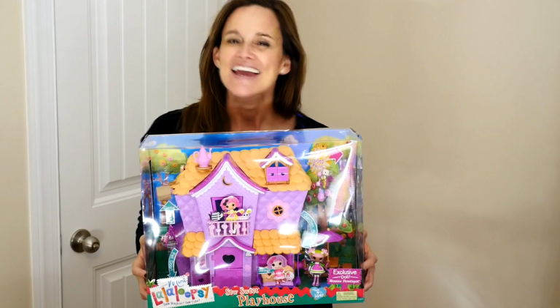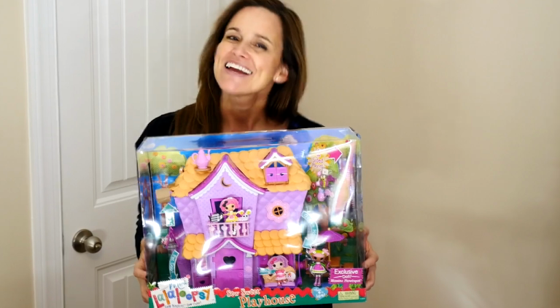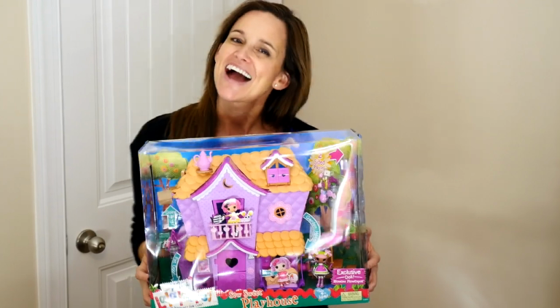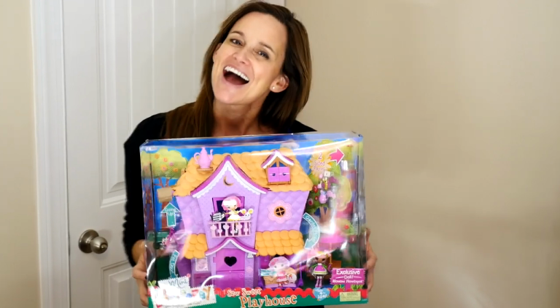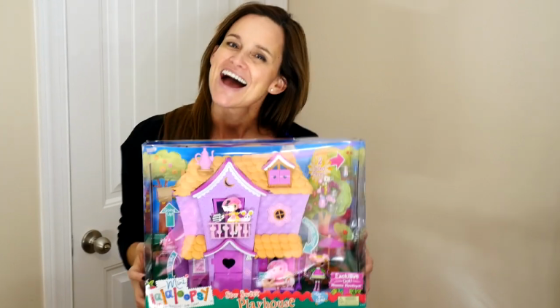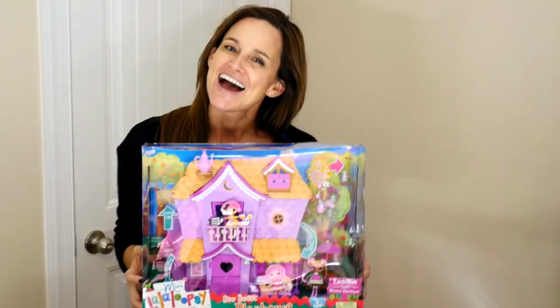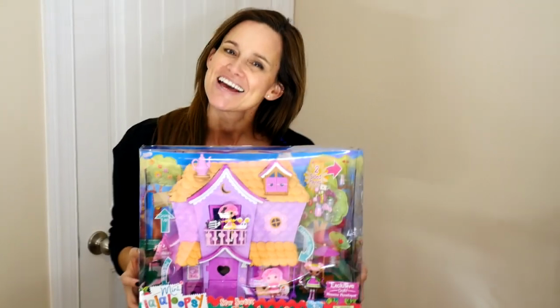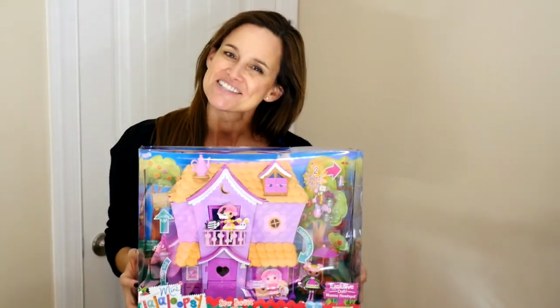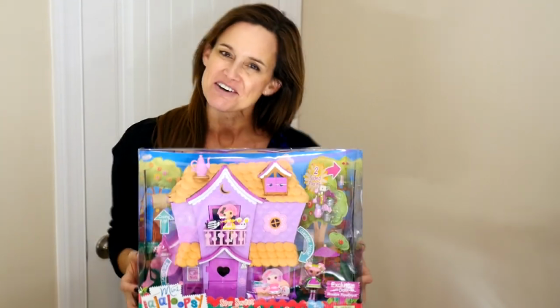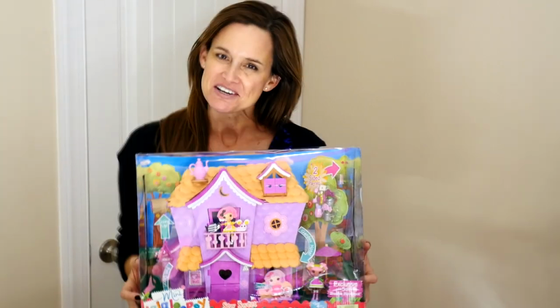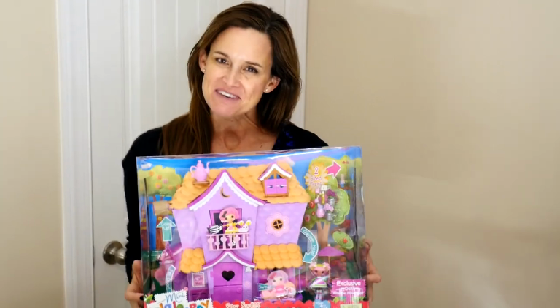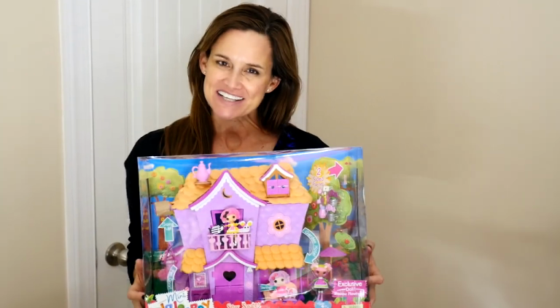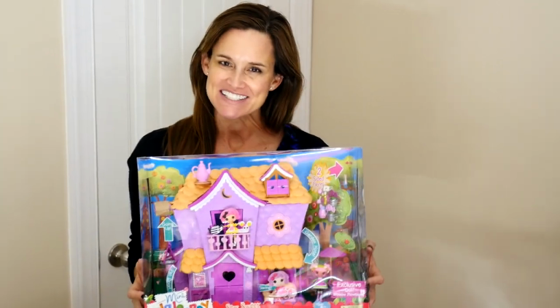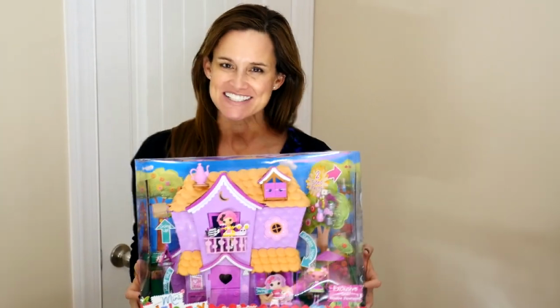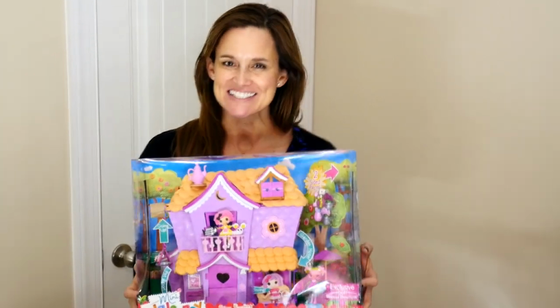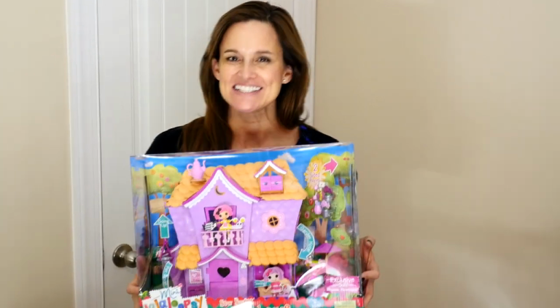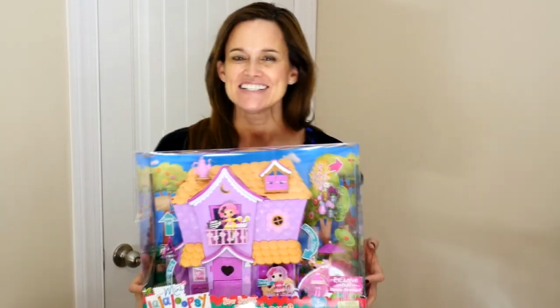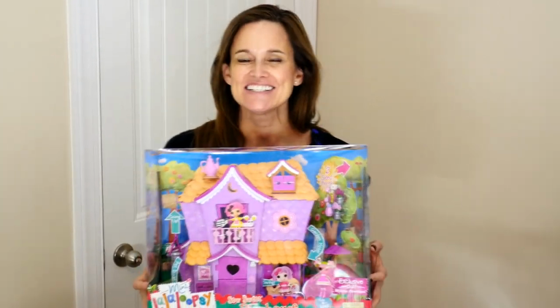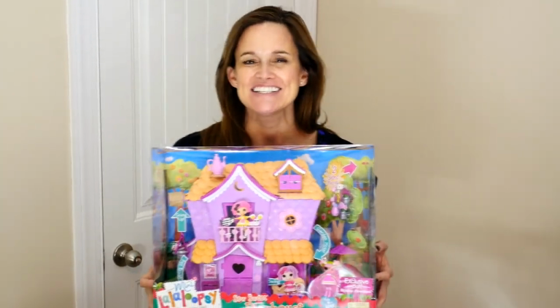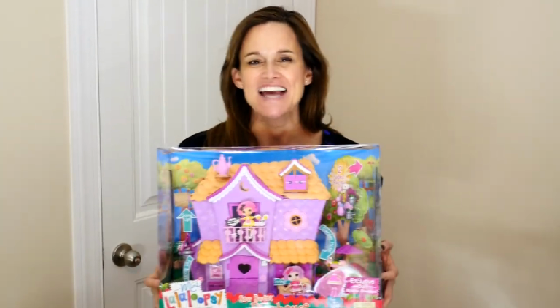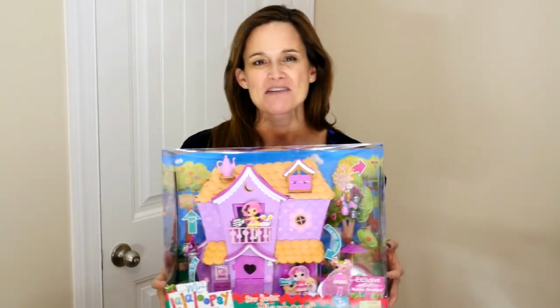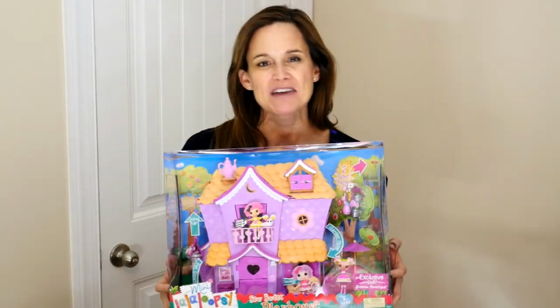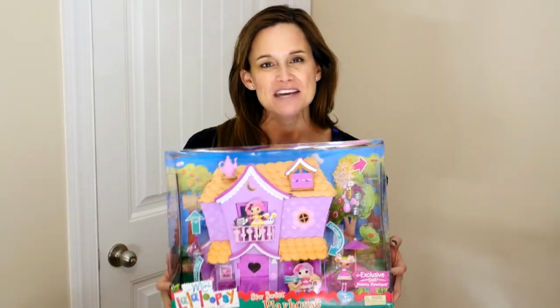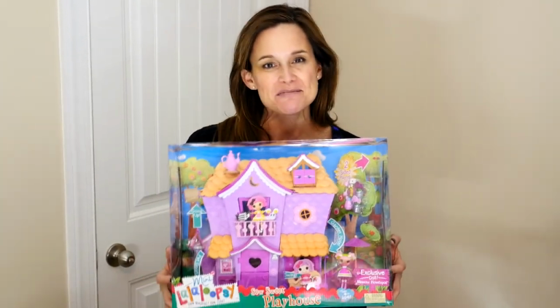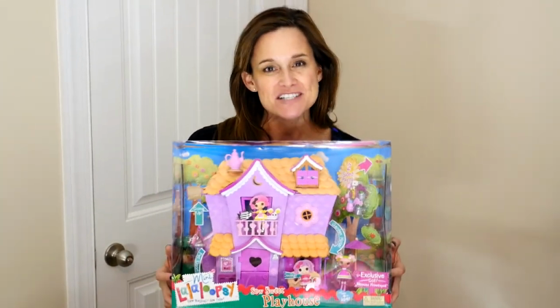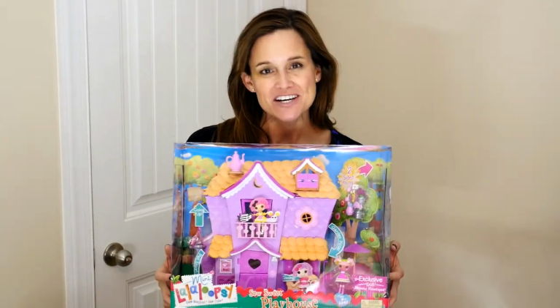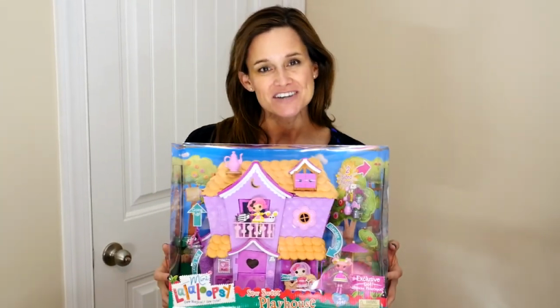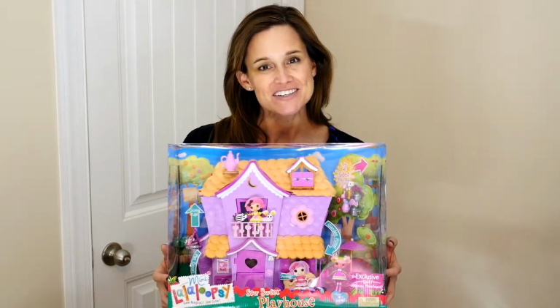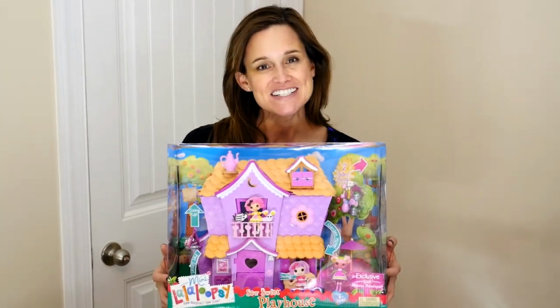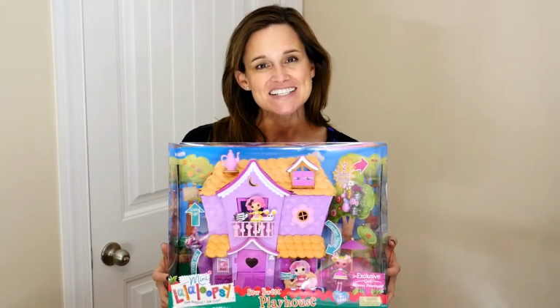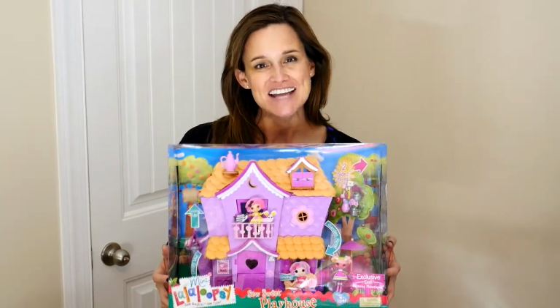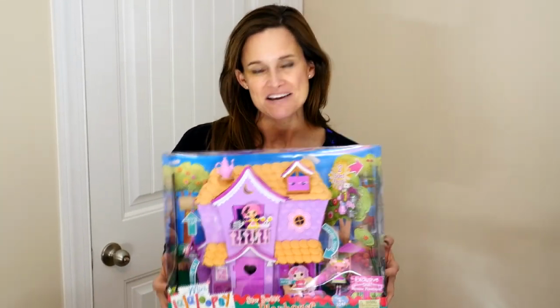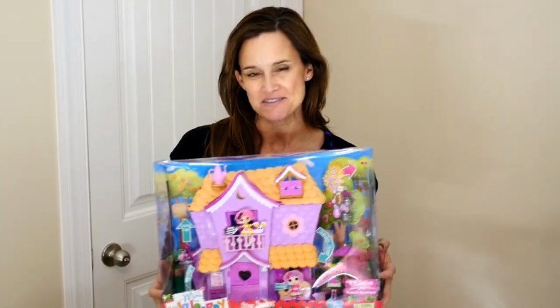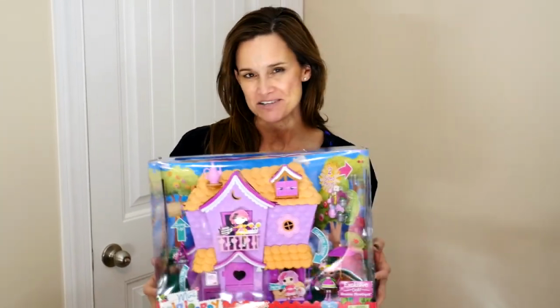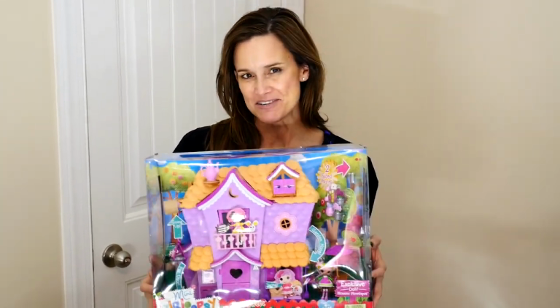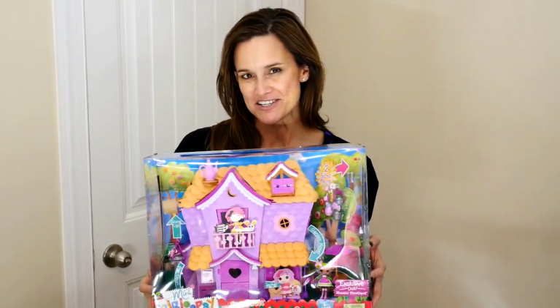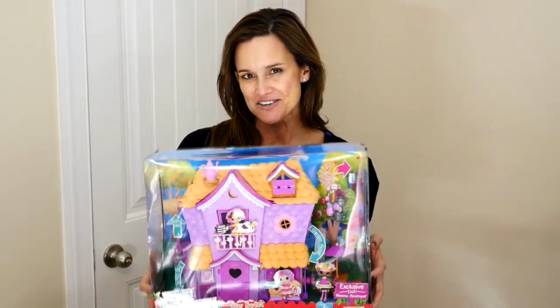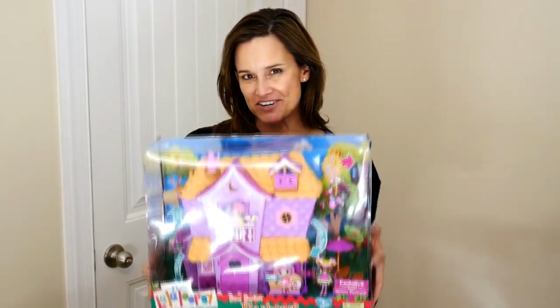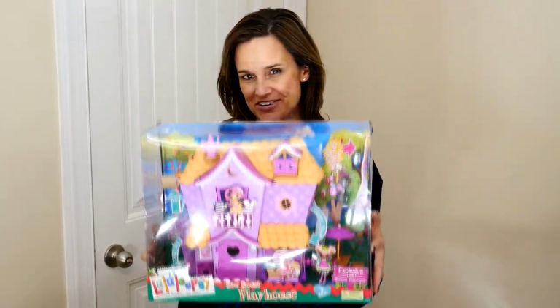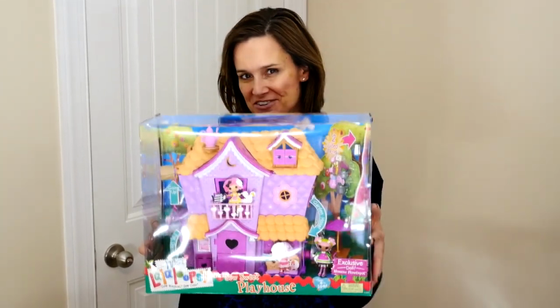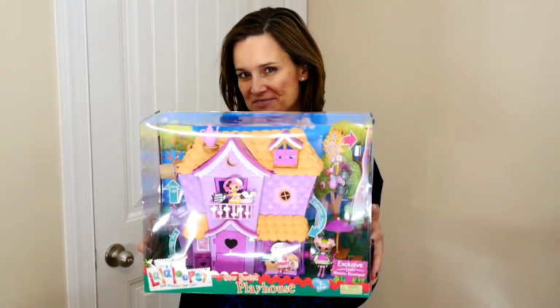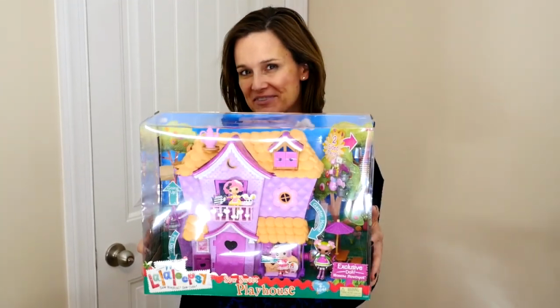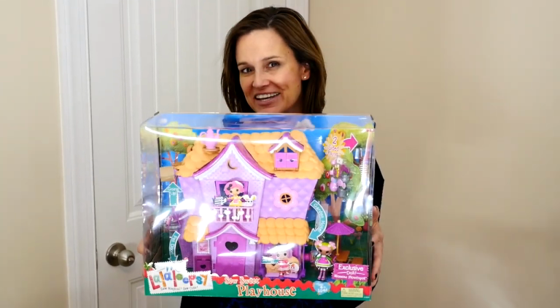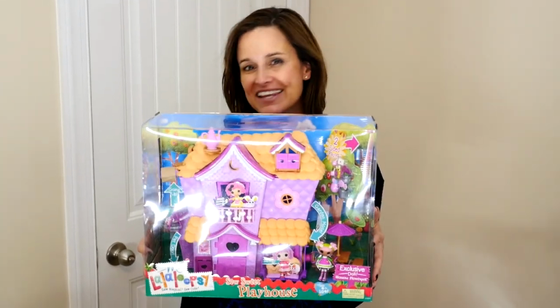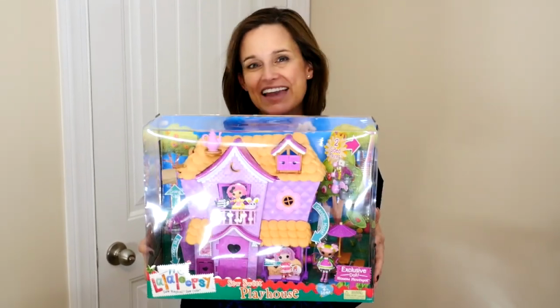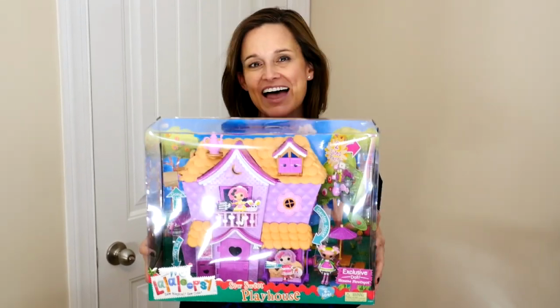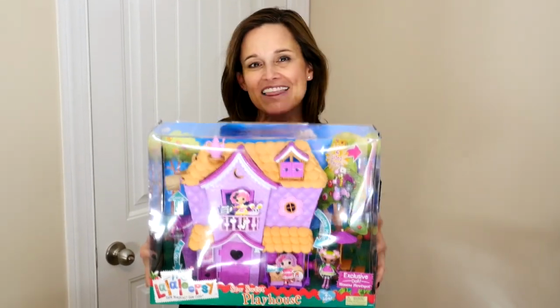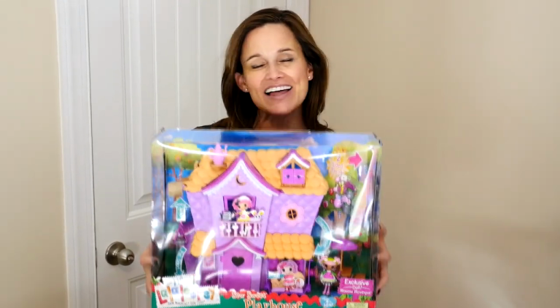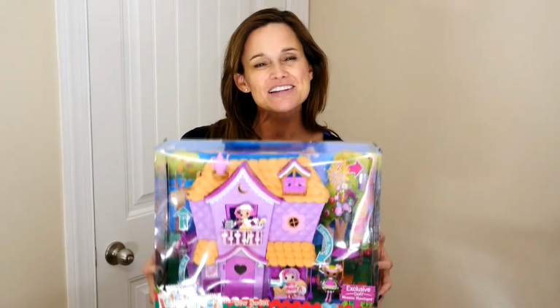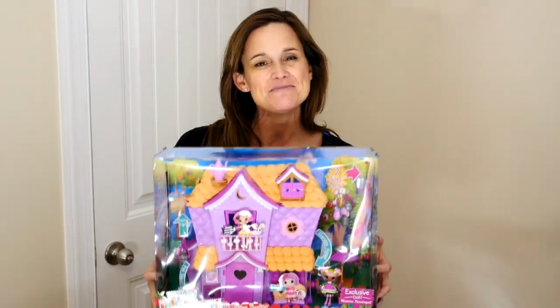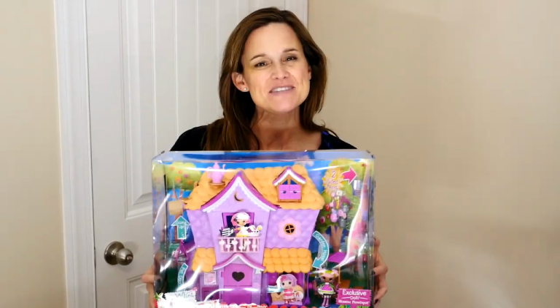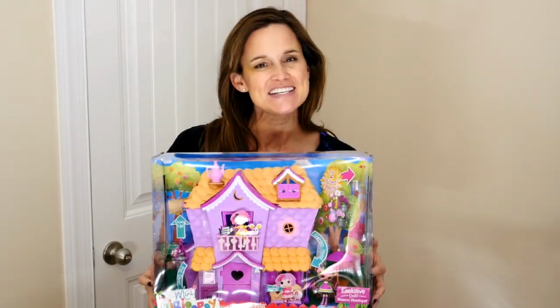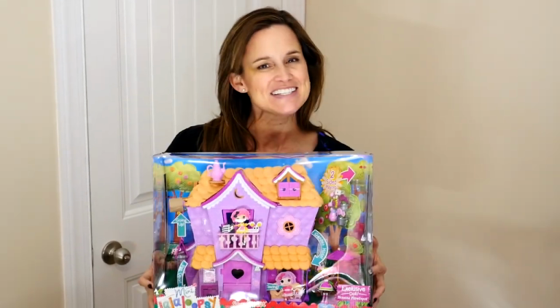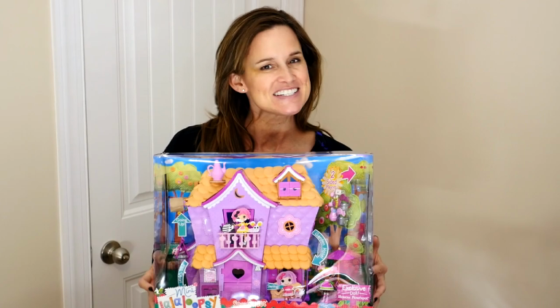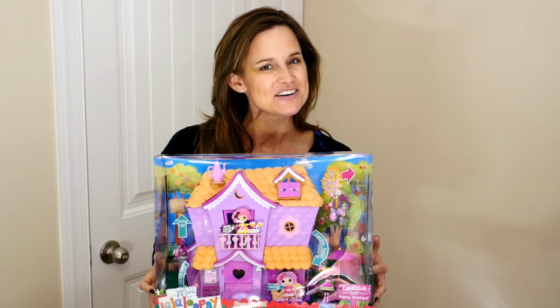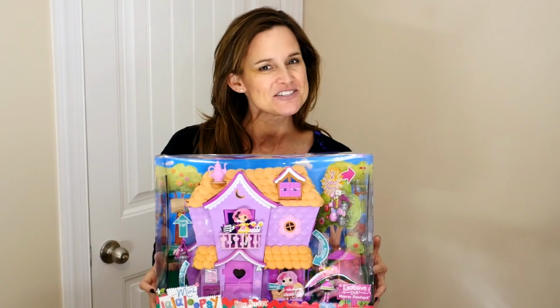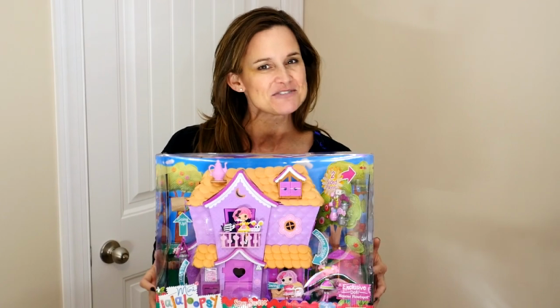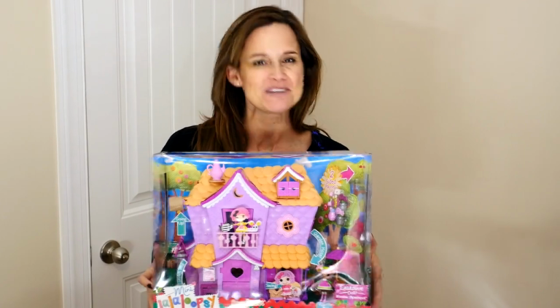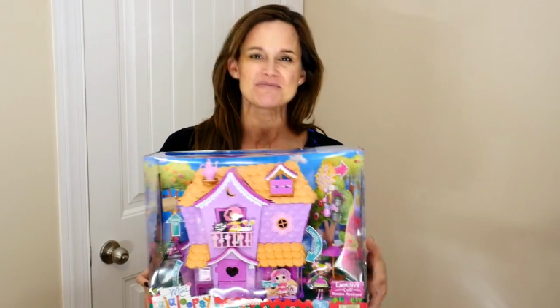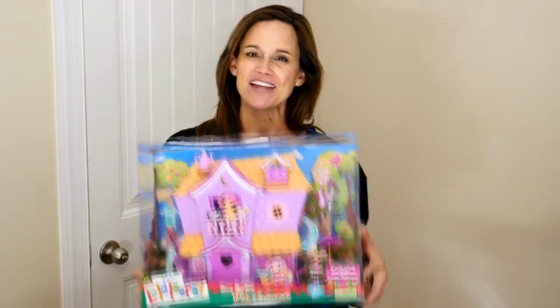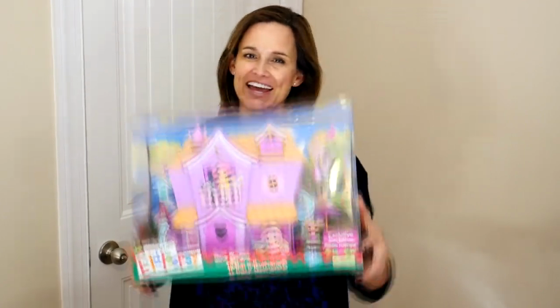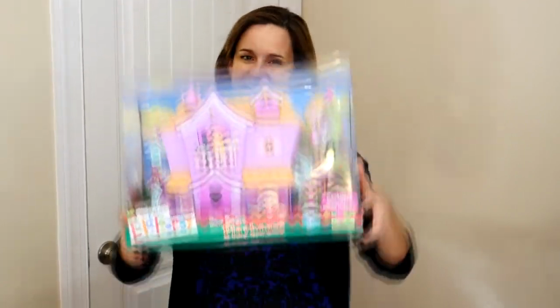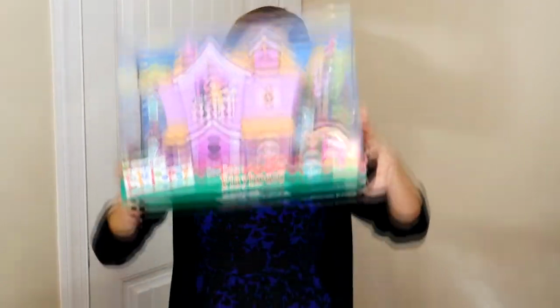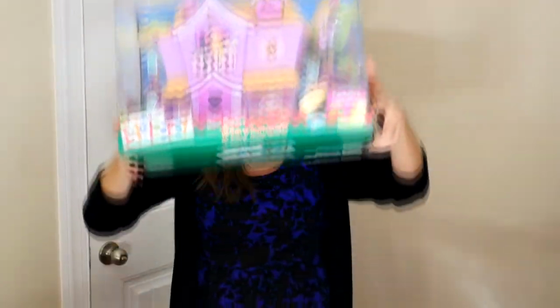Hey guys, welcome back to DCTC. I'm Amy Jo, and today I'm going to be showing you the mini La La Loopsie So Sweet Playhouse.